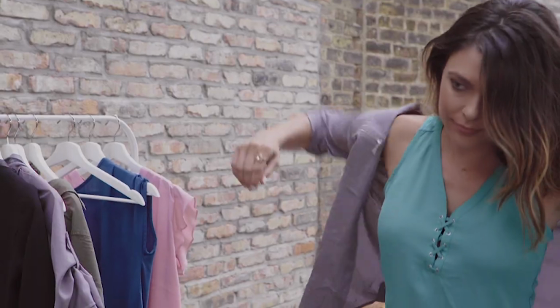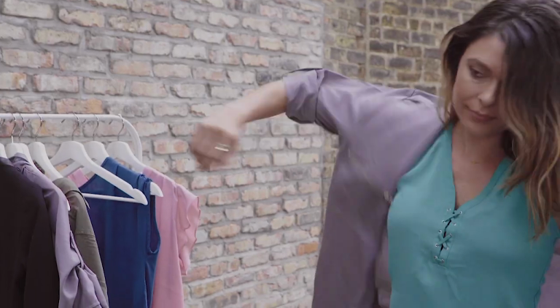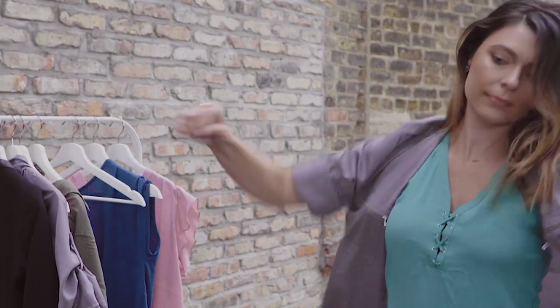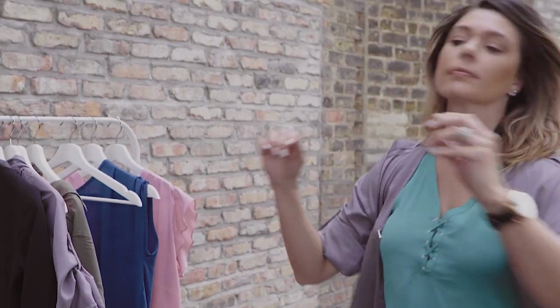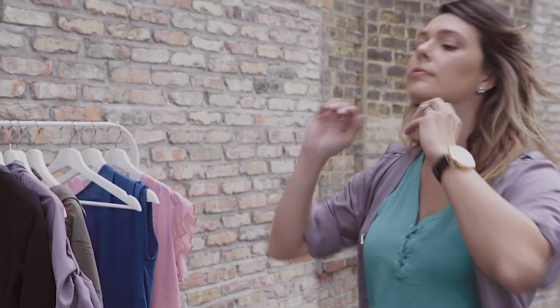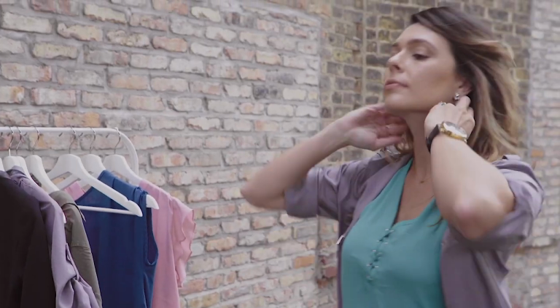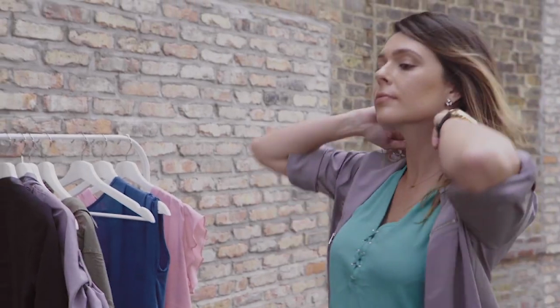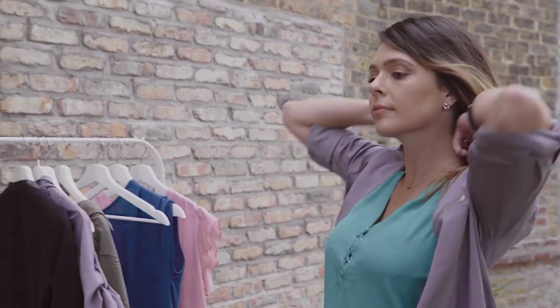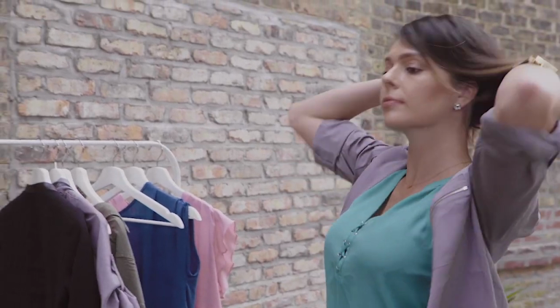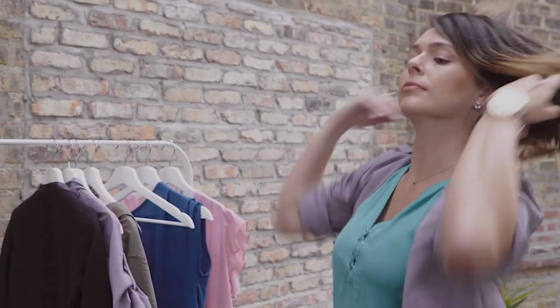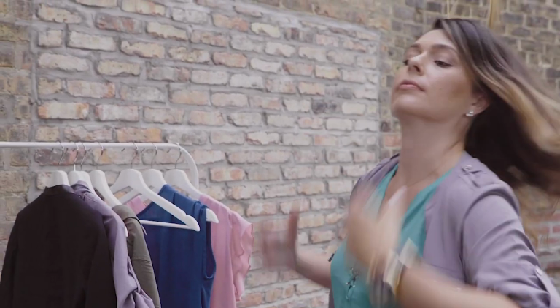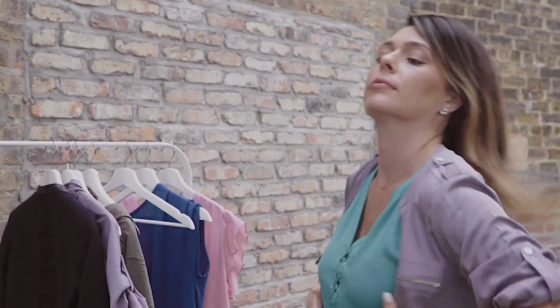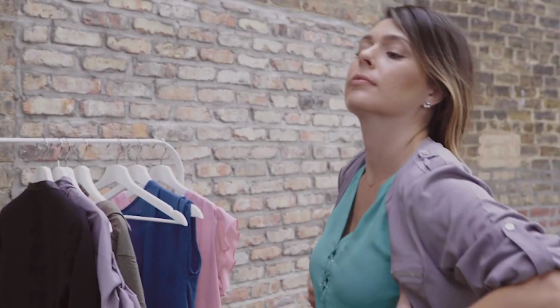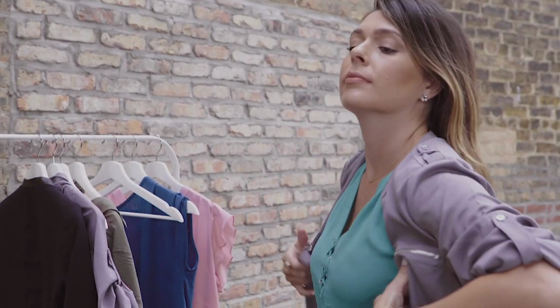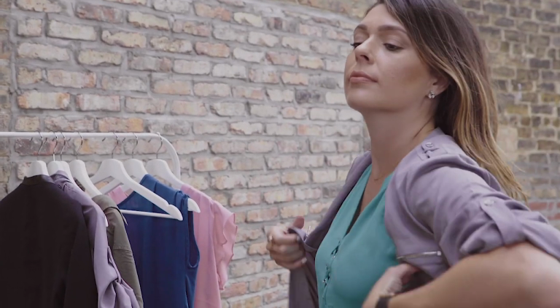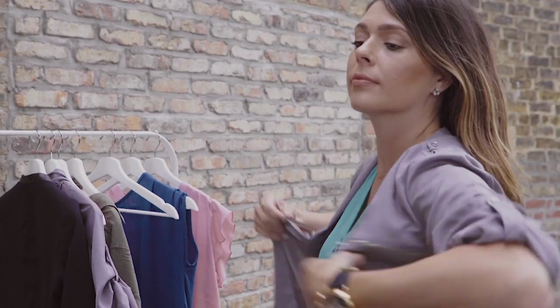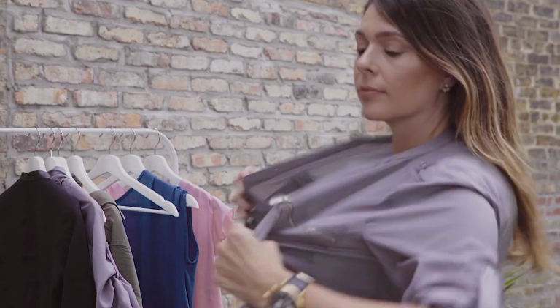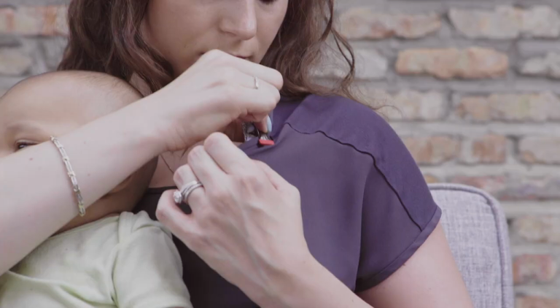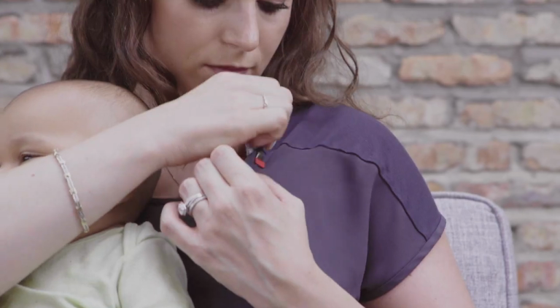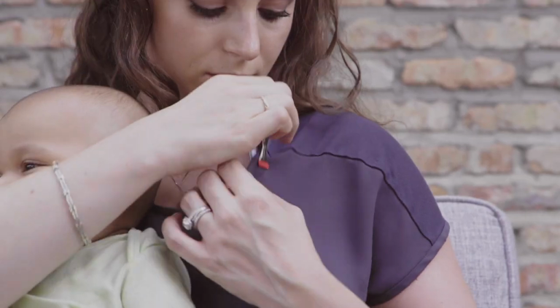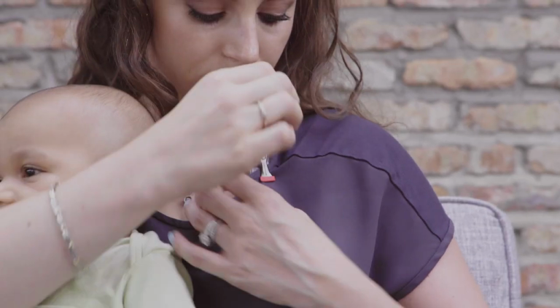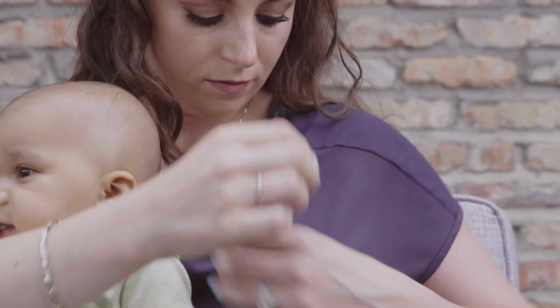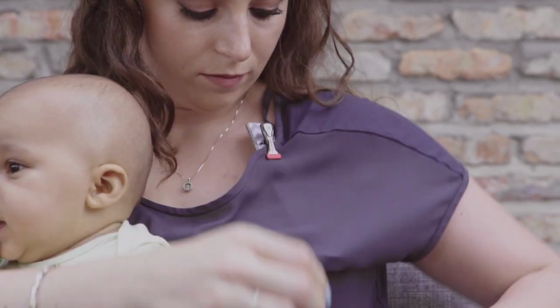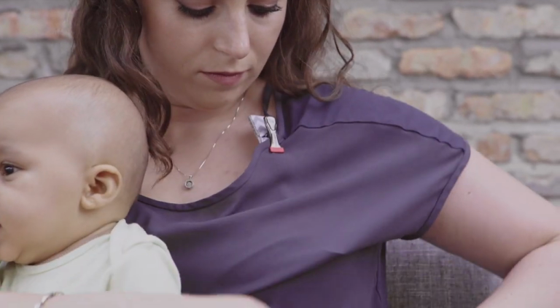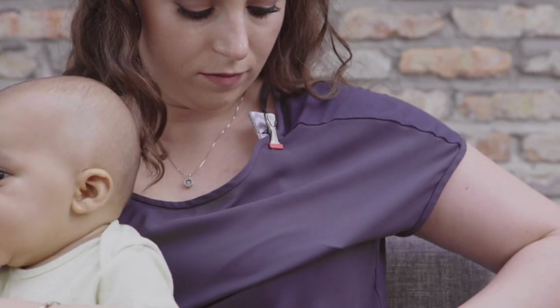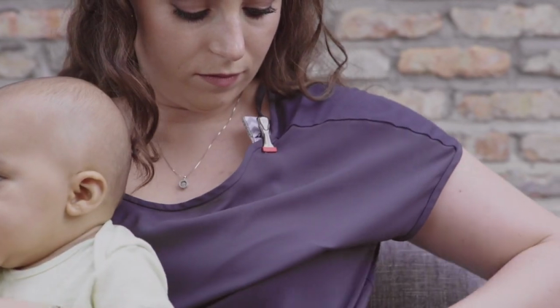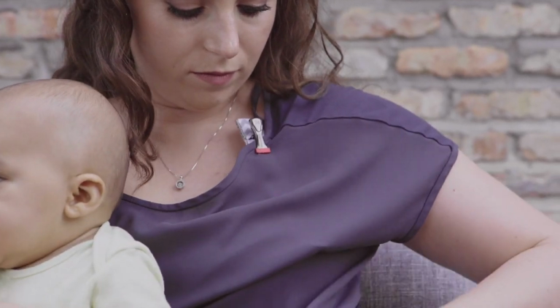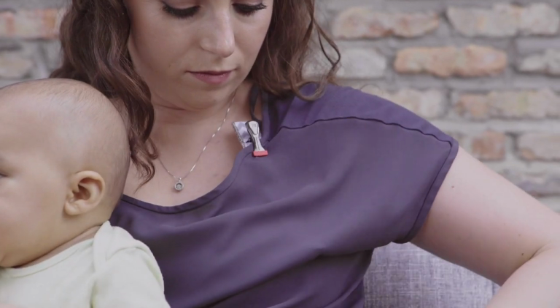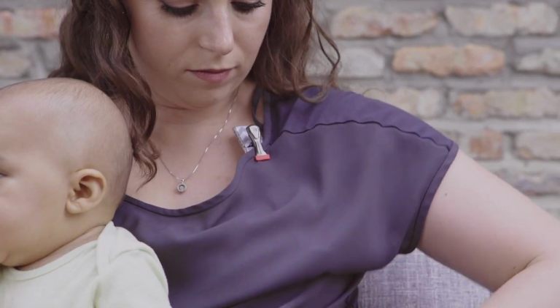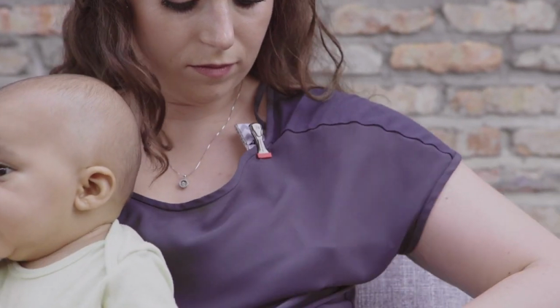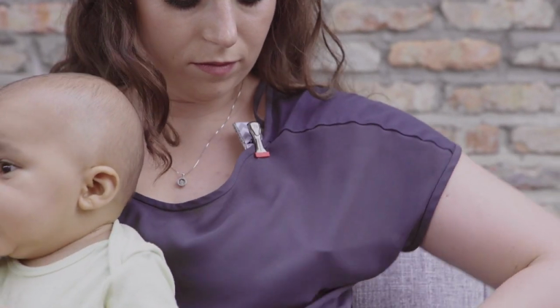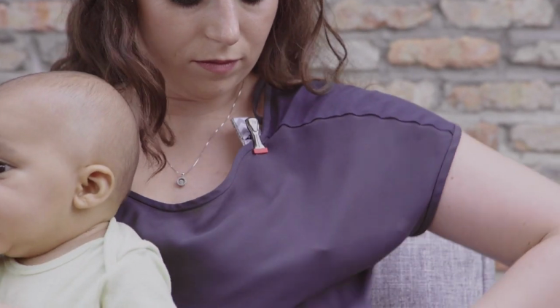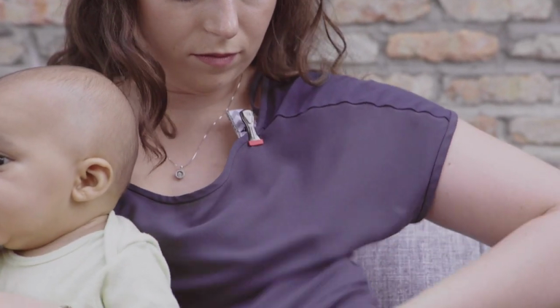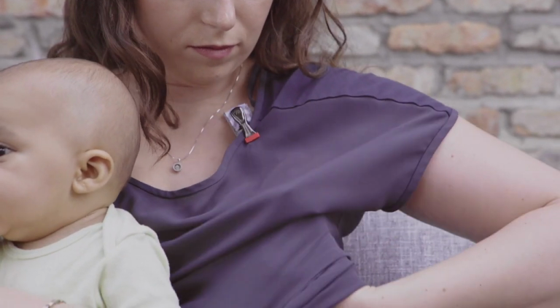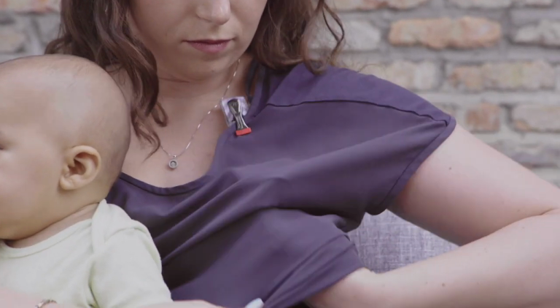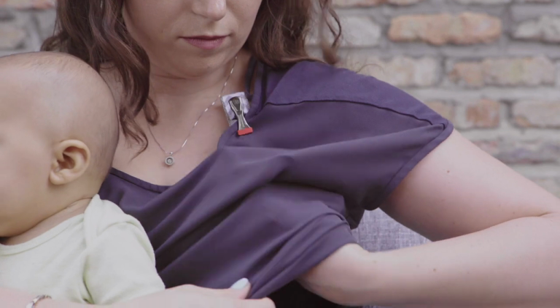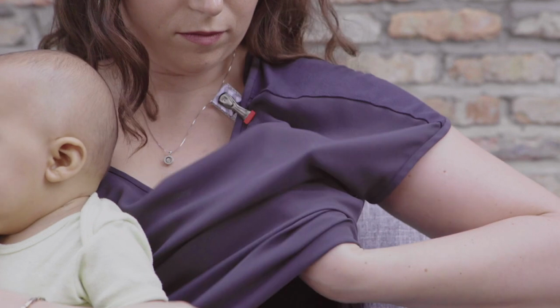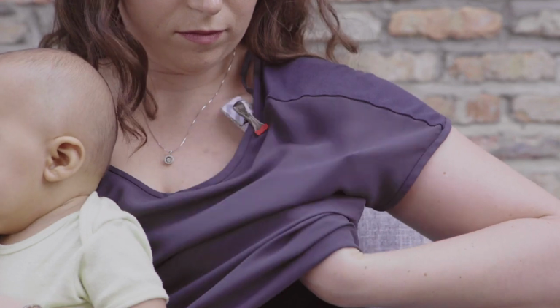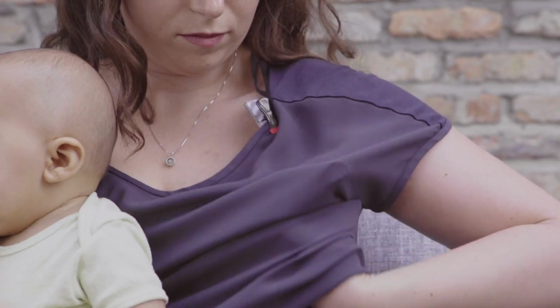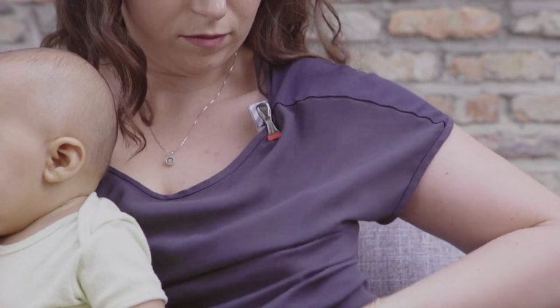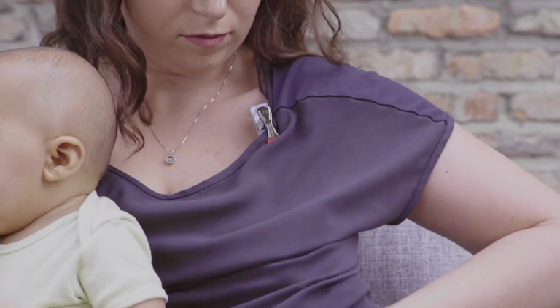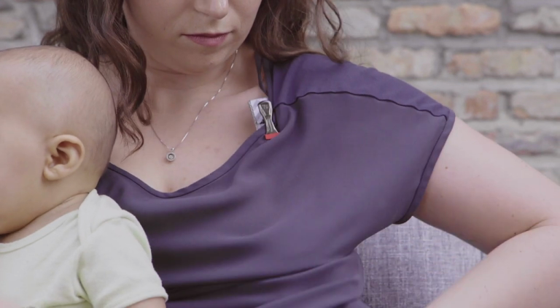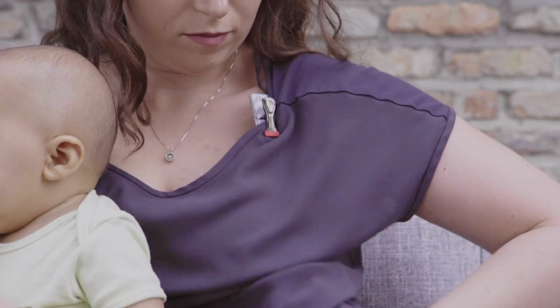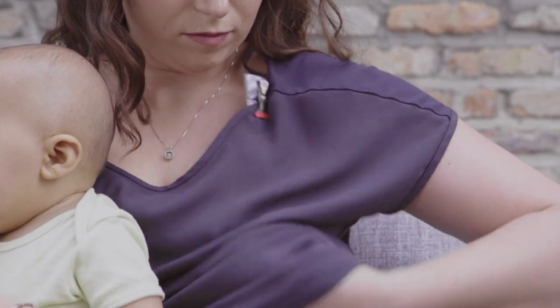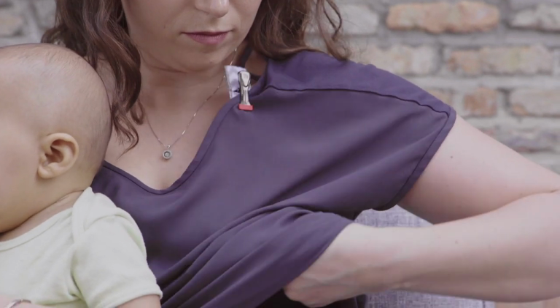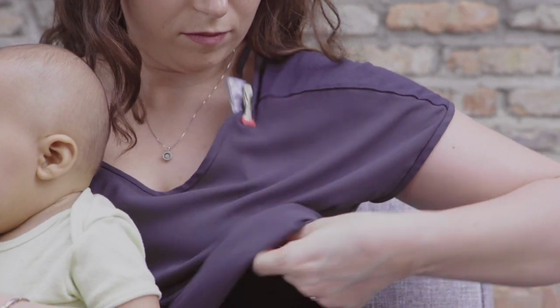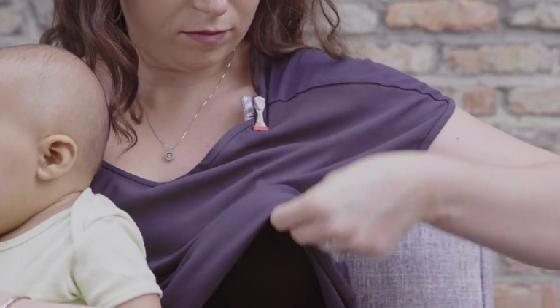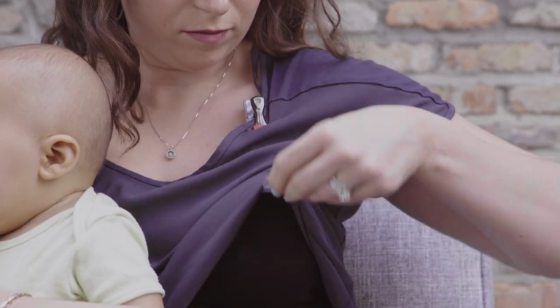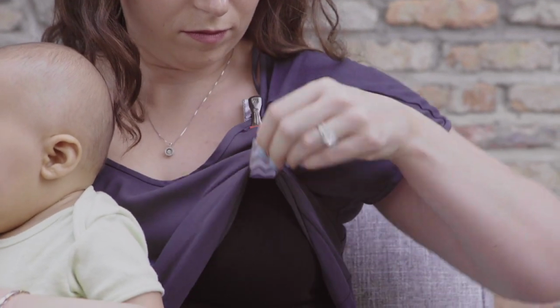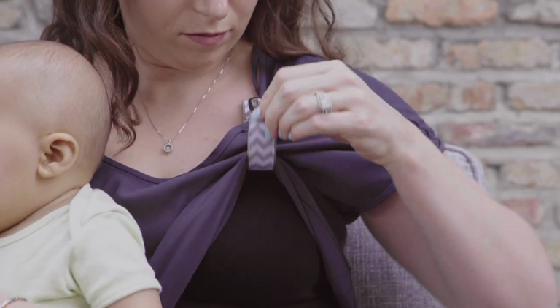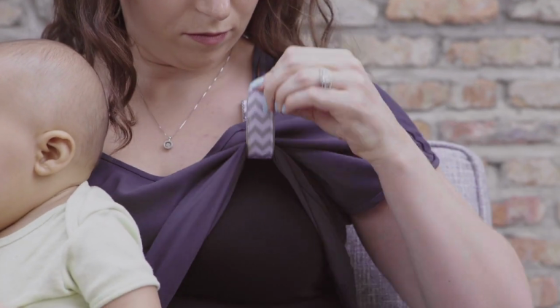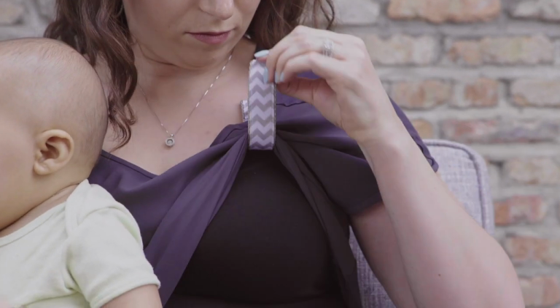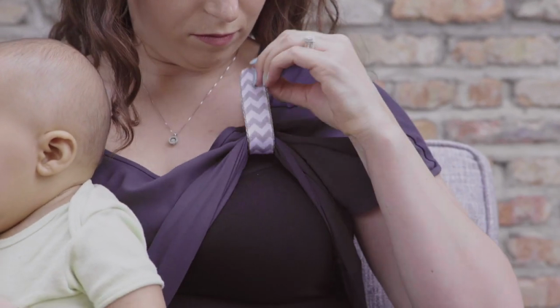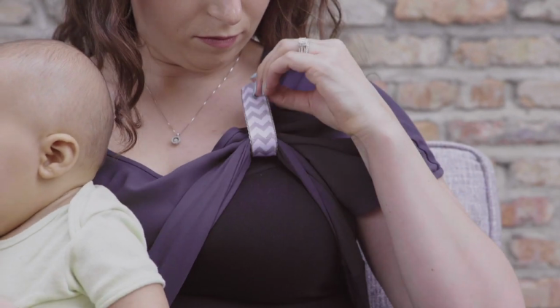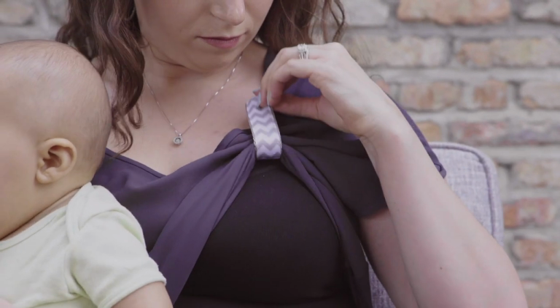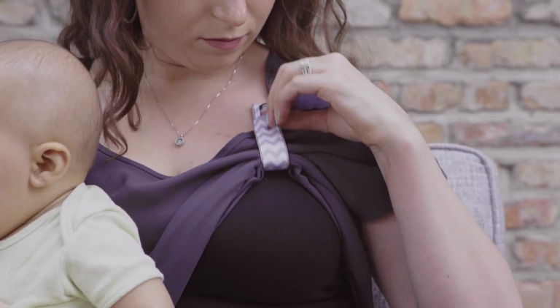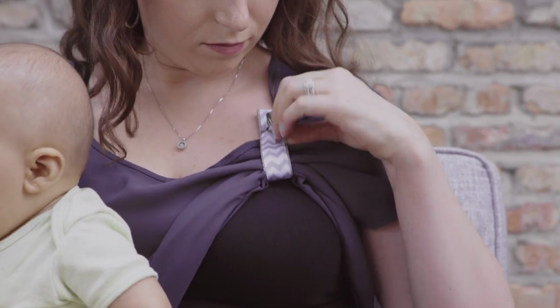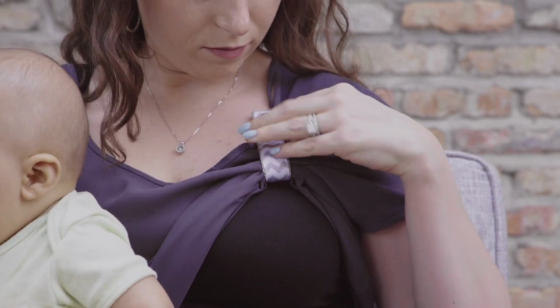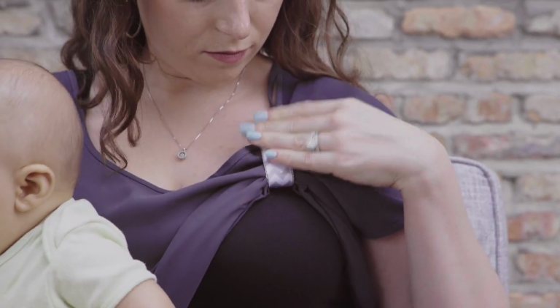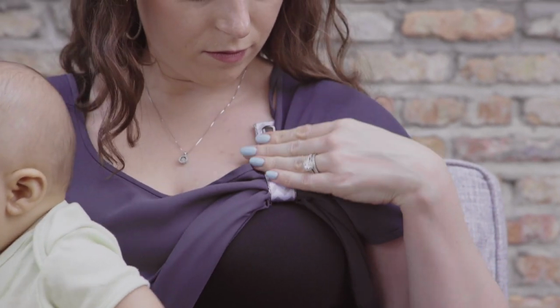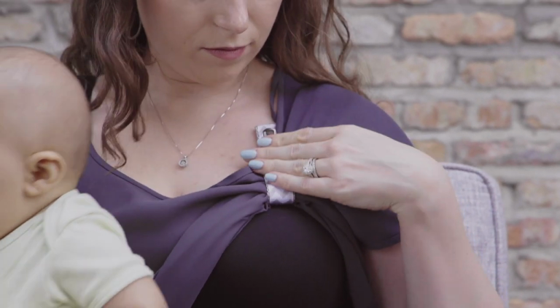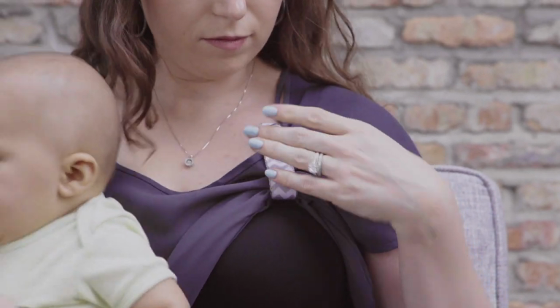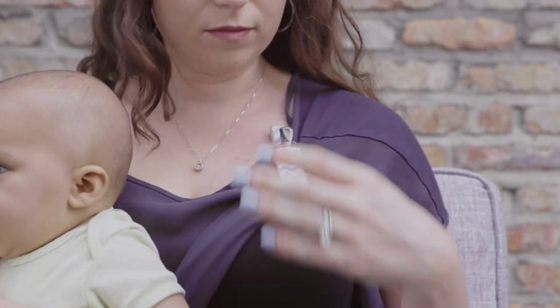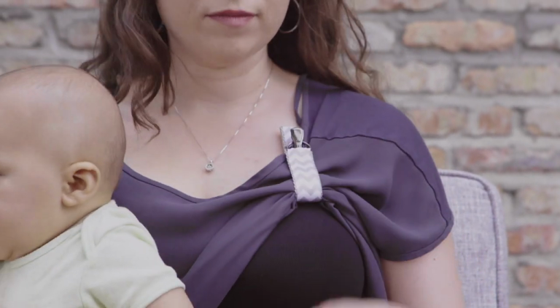Wear any shirt and a cami if you like. Secure the LatchPow clip on your collar. Lift your shirt when you're ready to breastfeed.